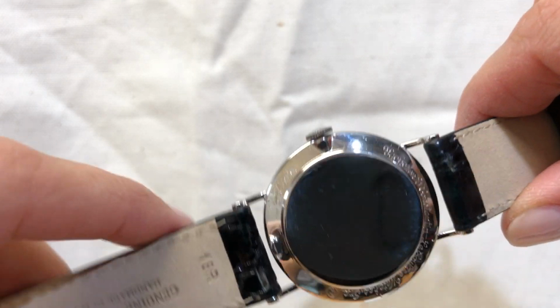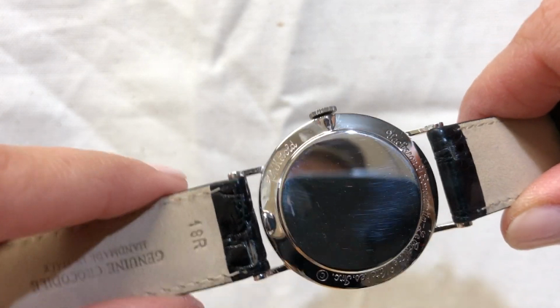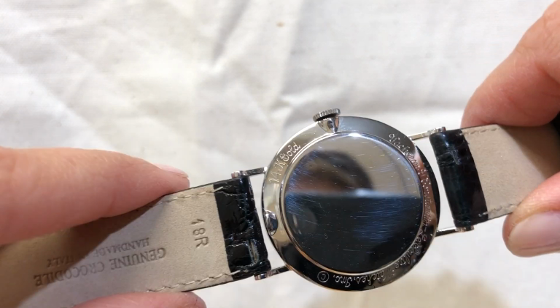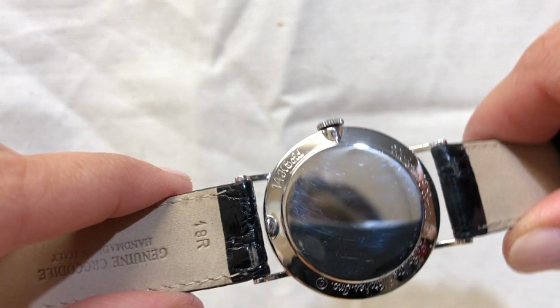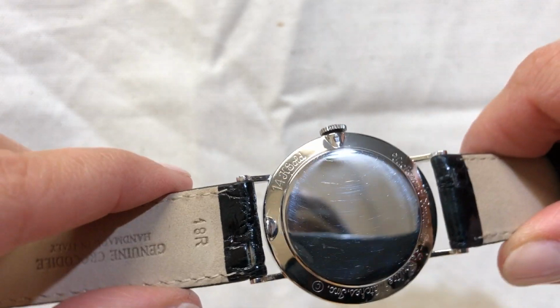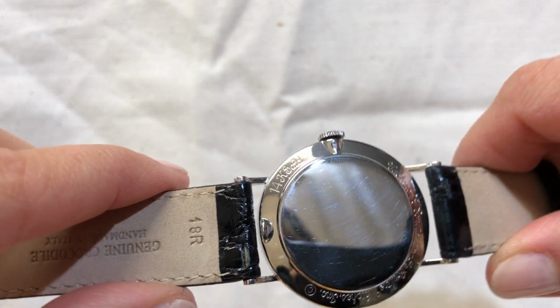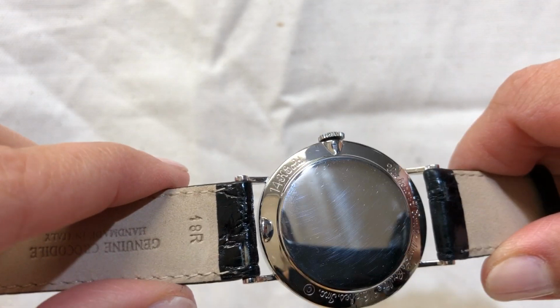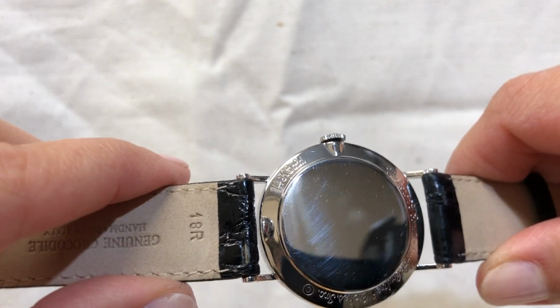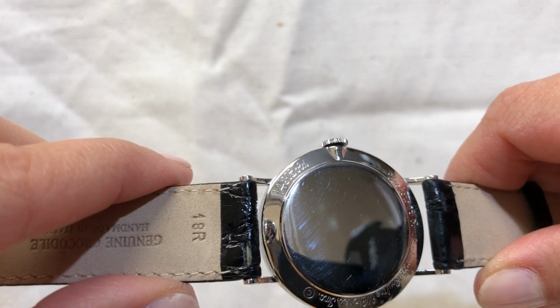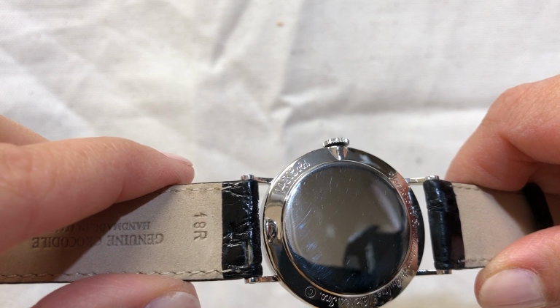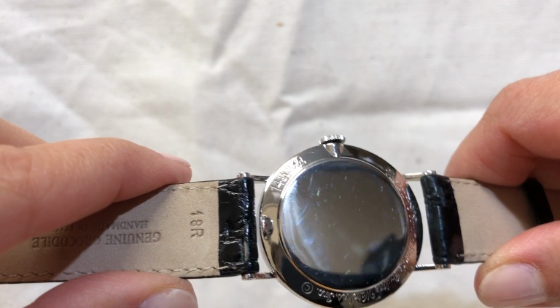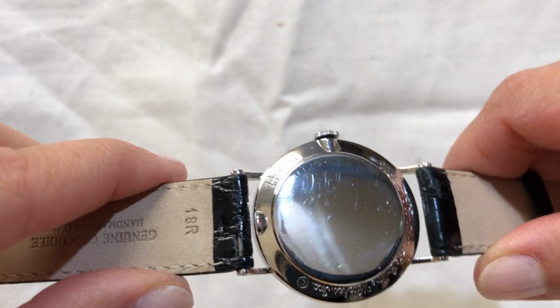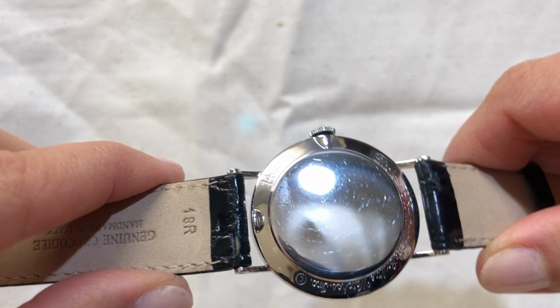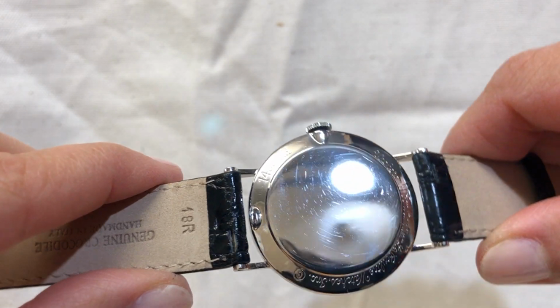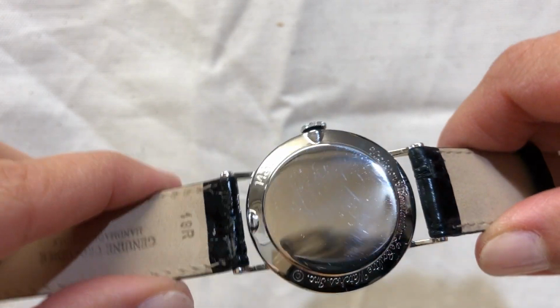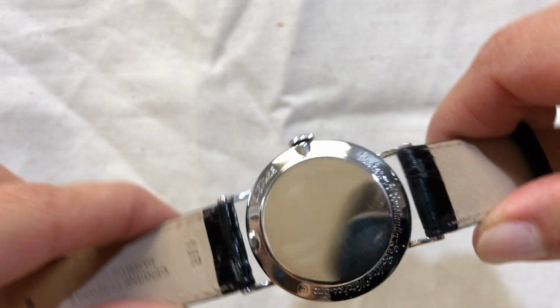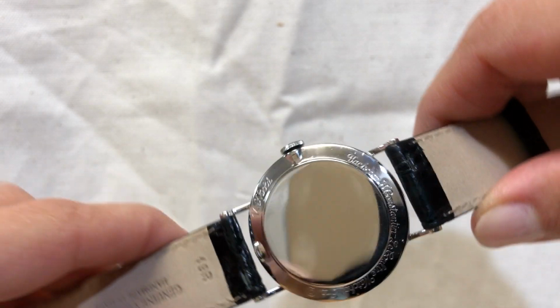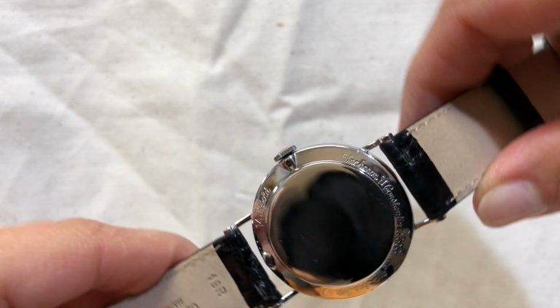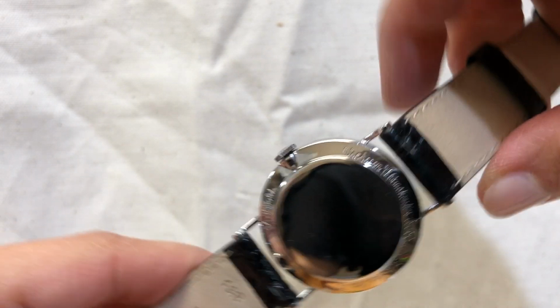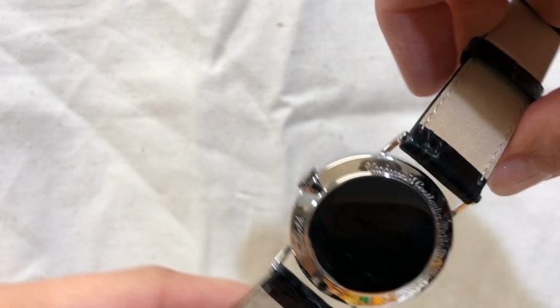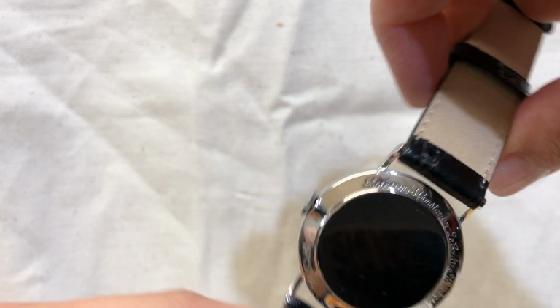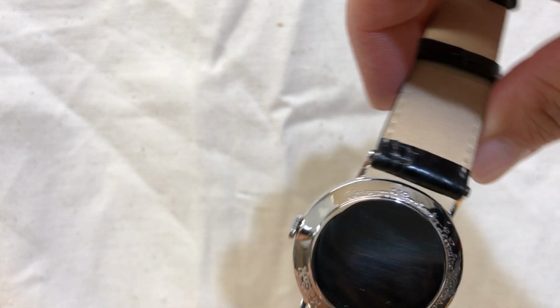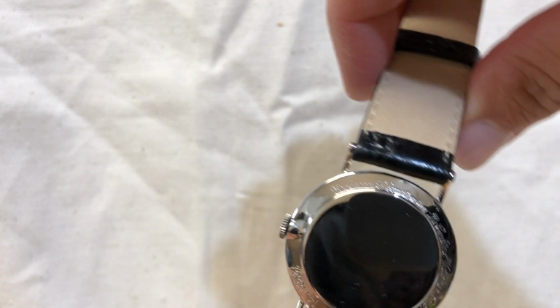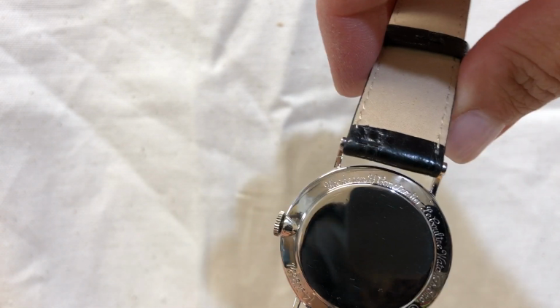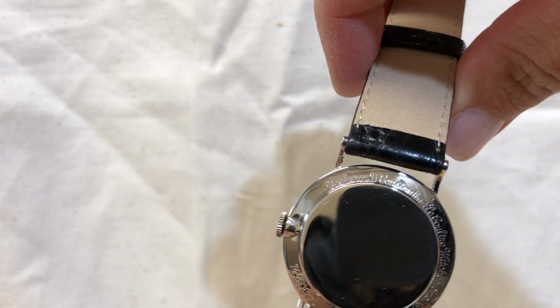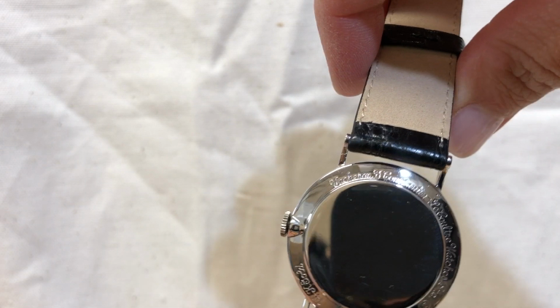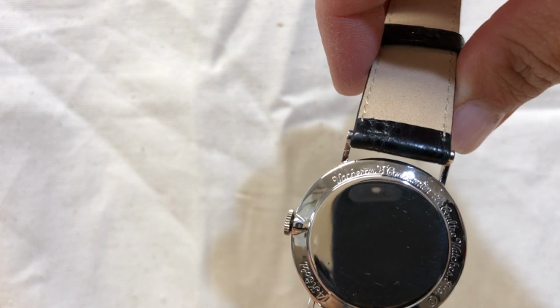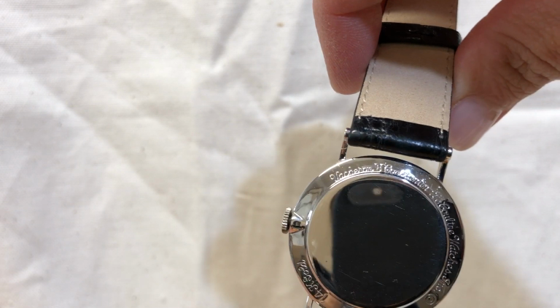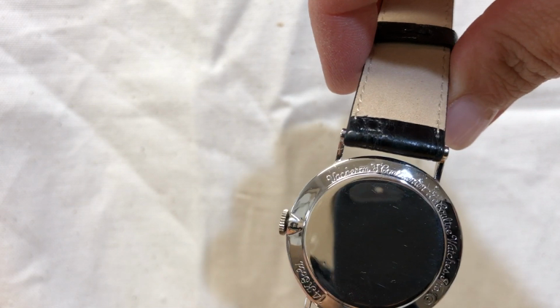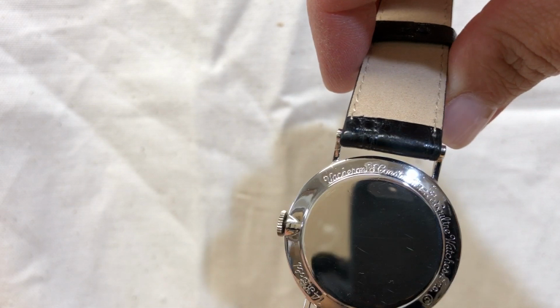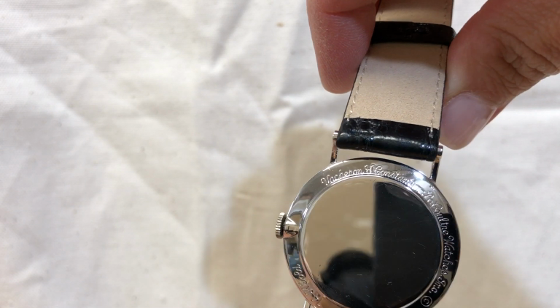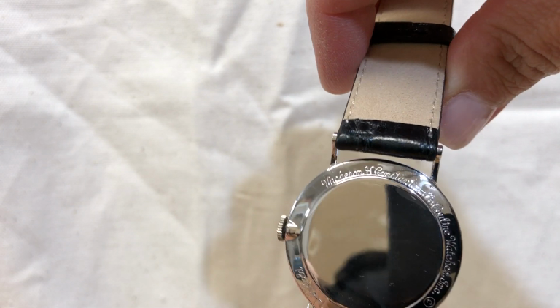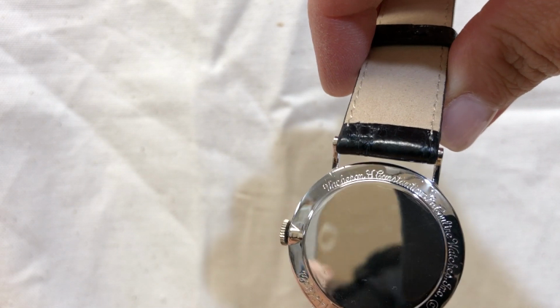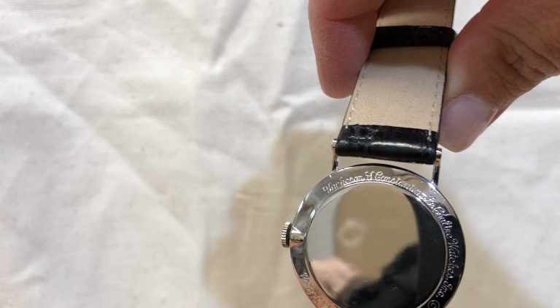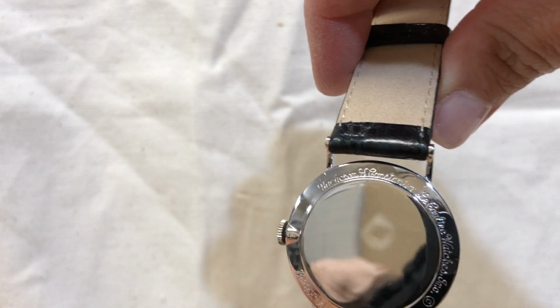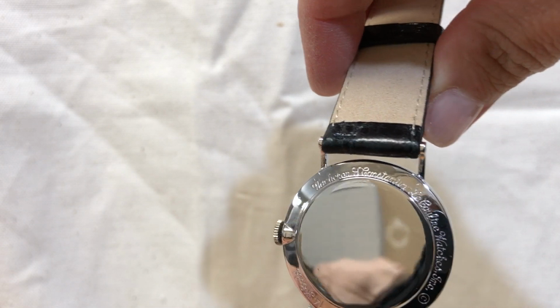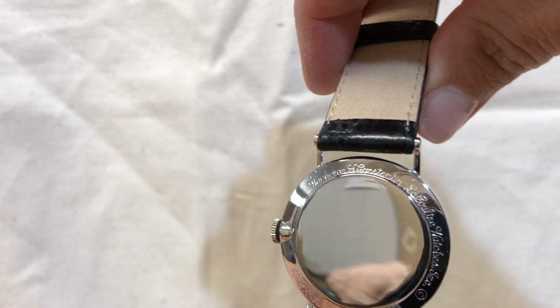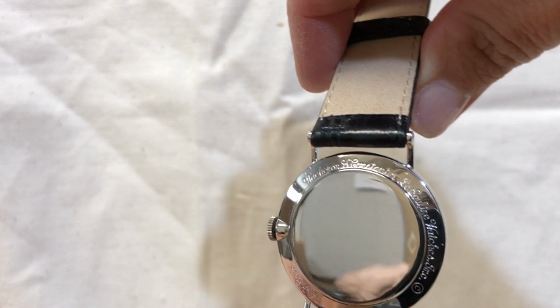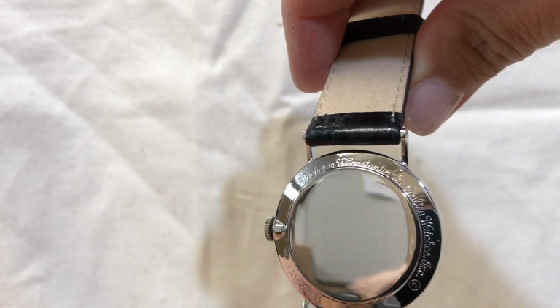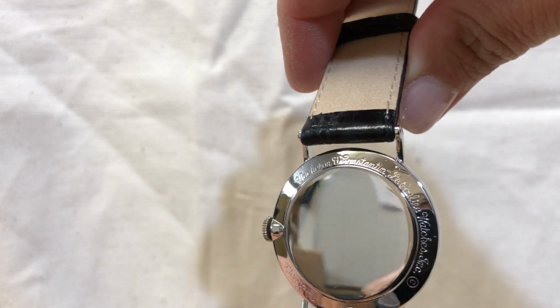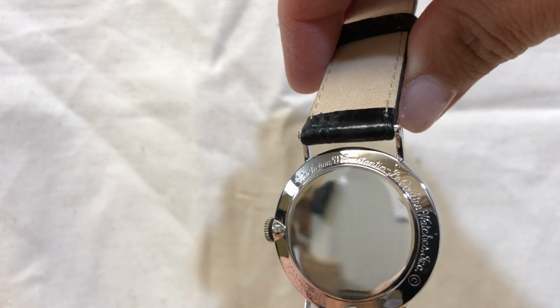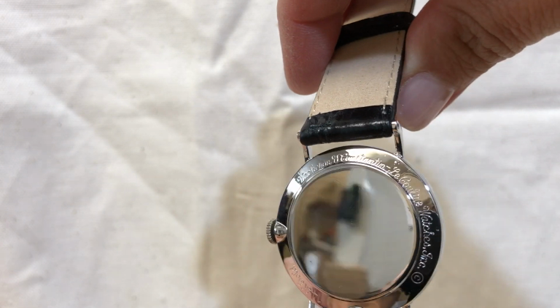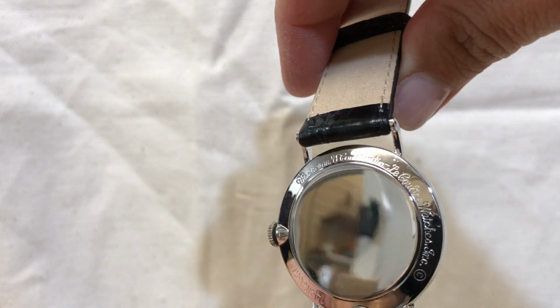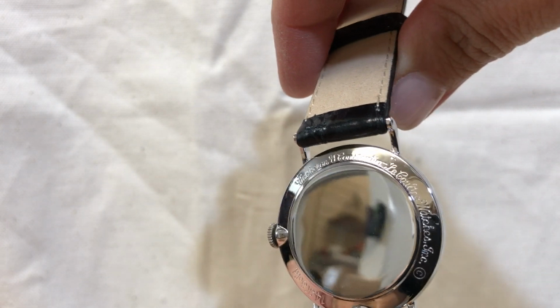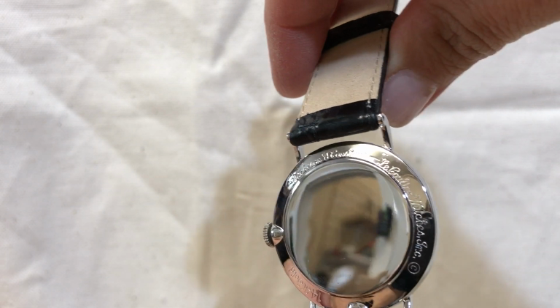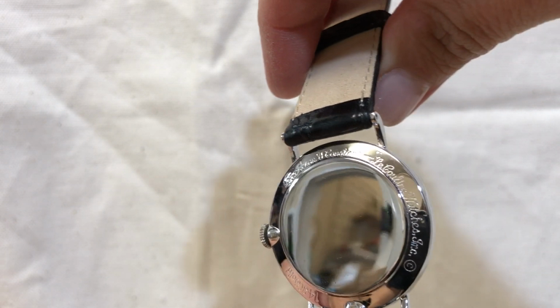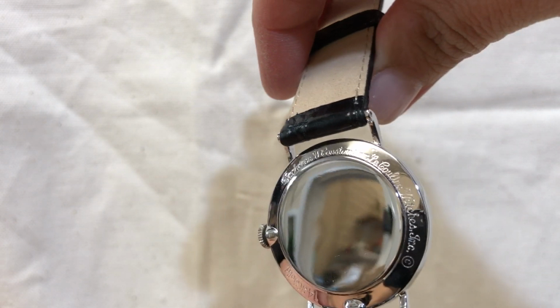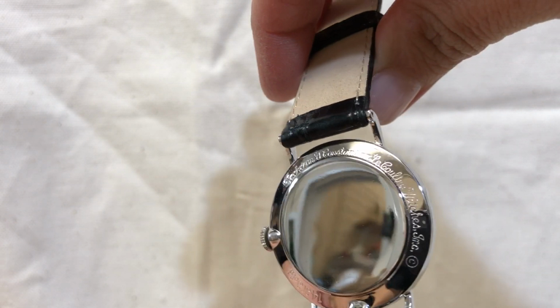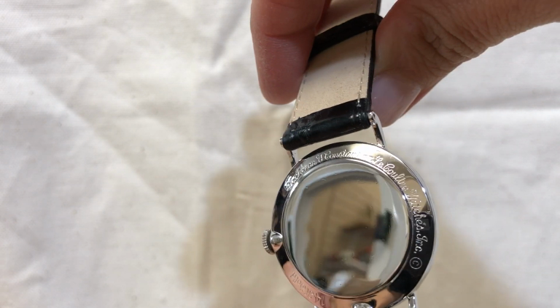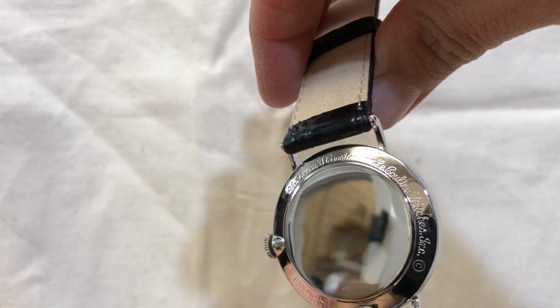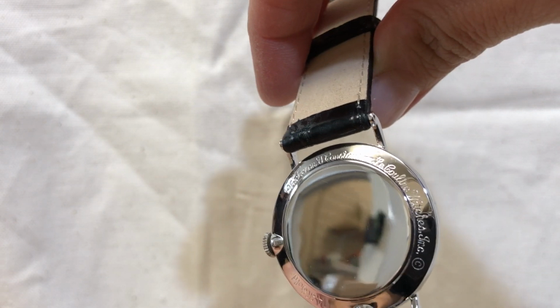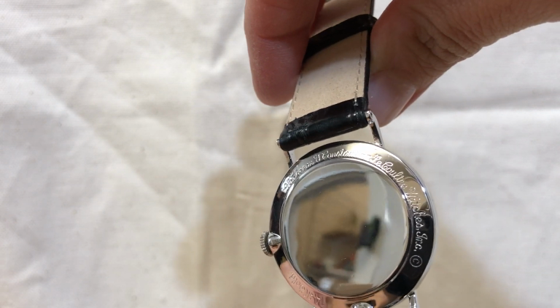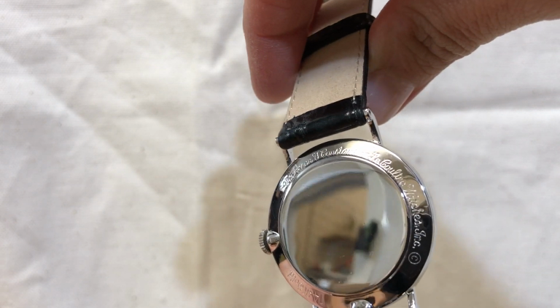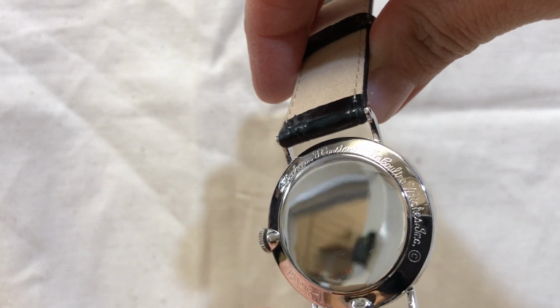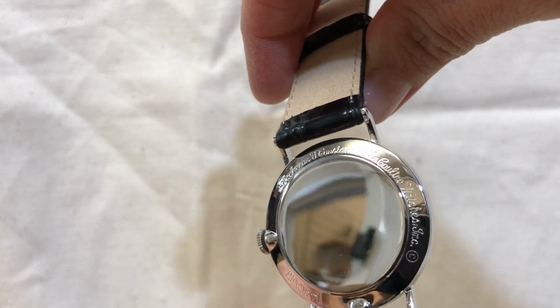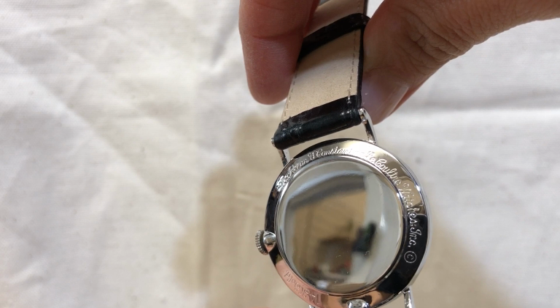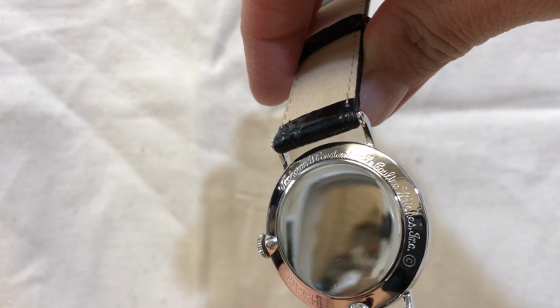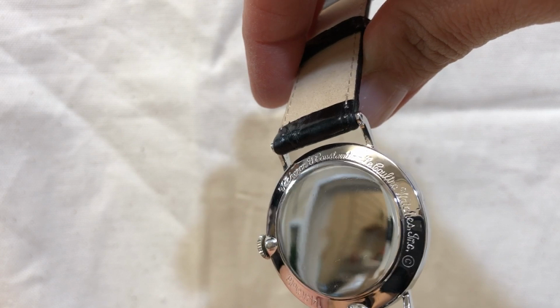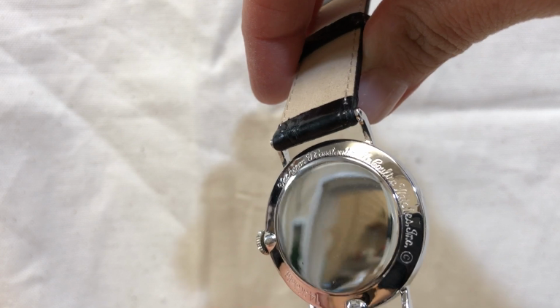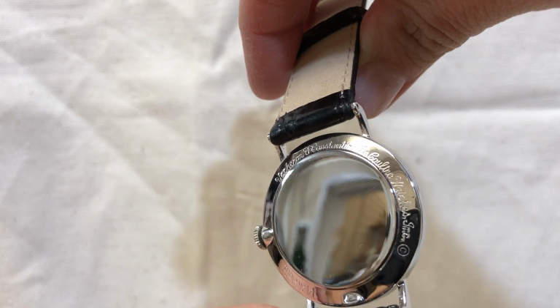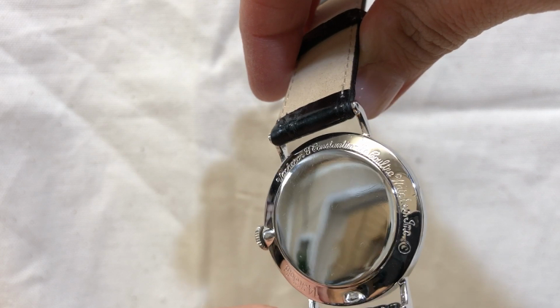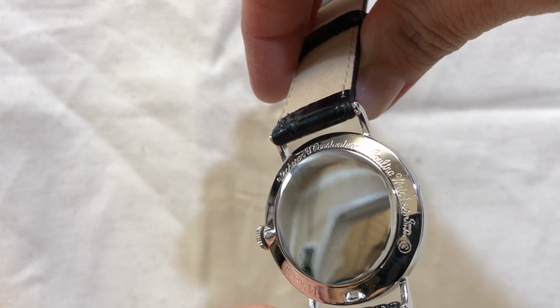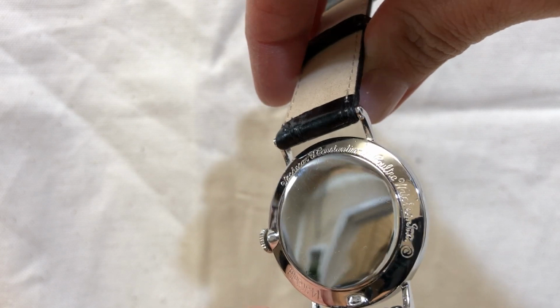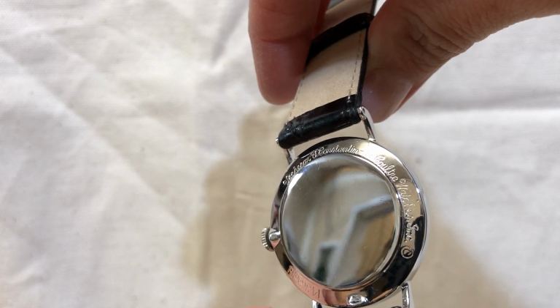Okay, it says stamped, and it says Vacheron Constantin LeCoultre Watch Inc.